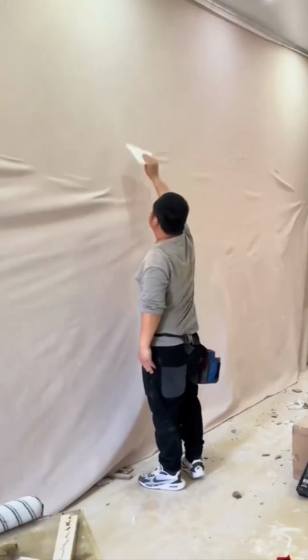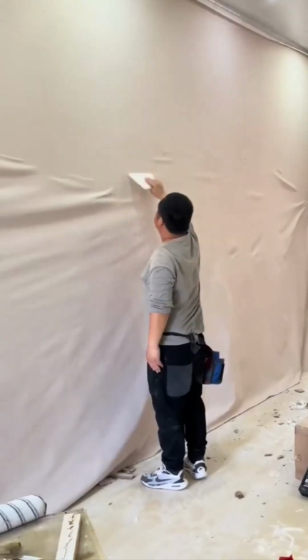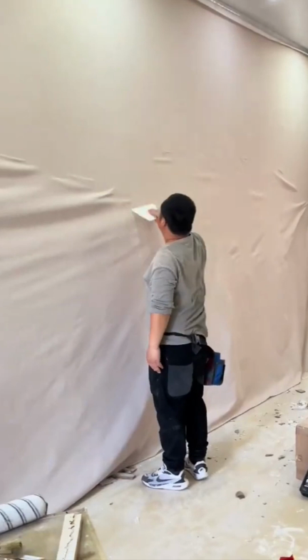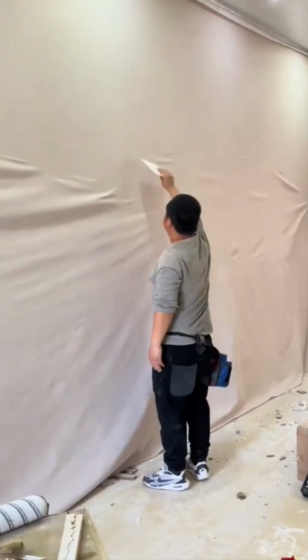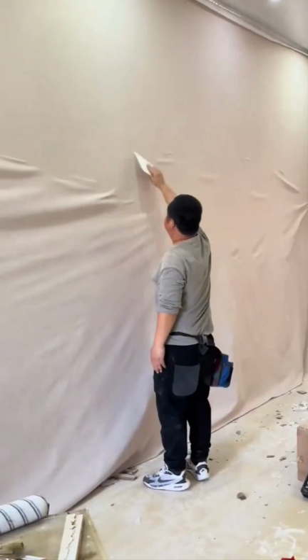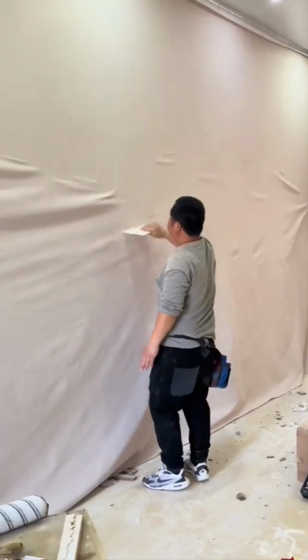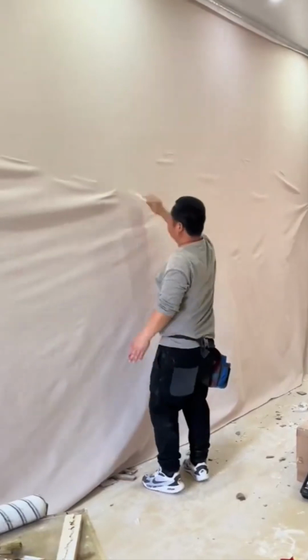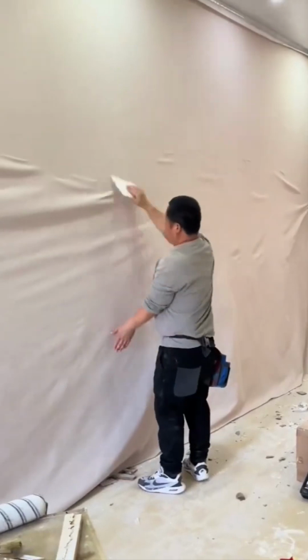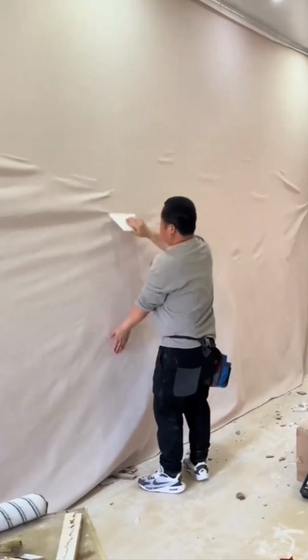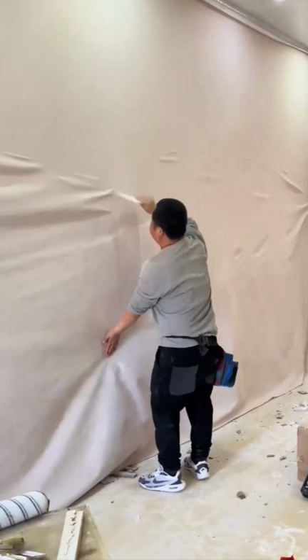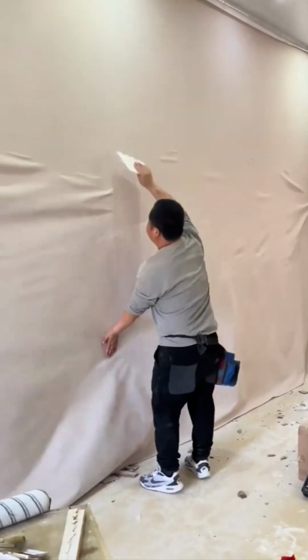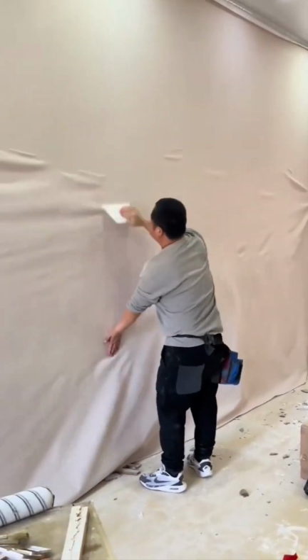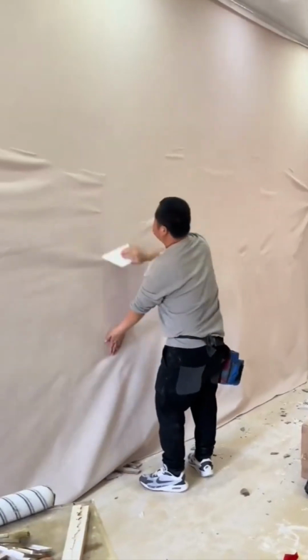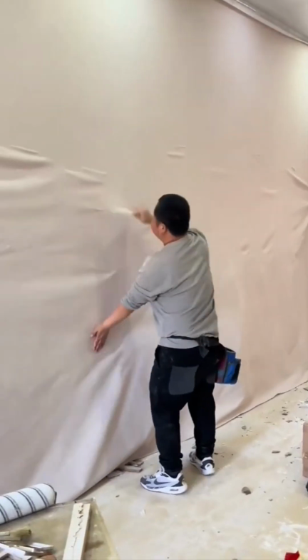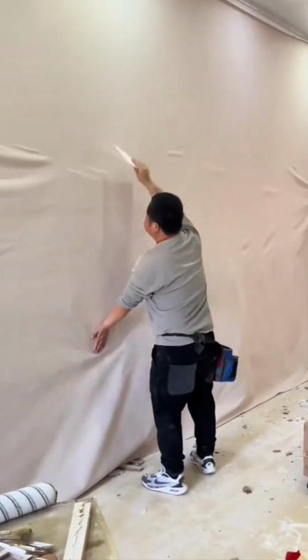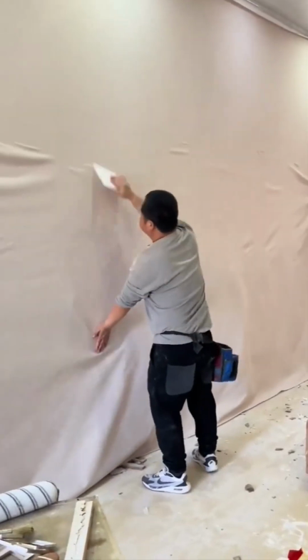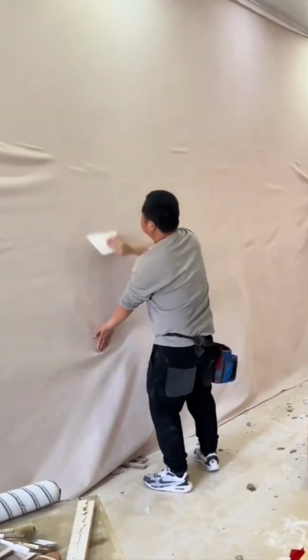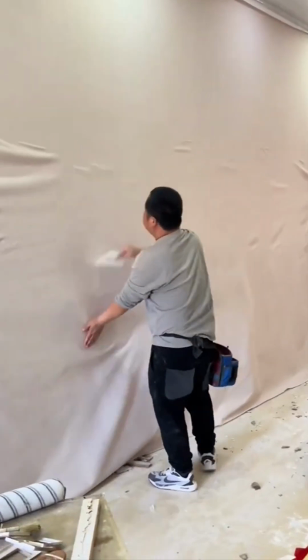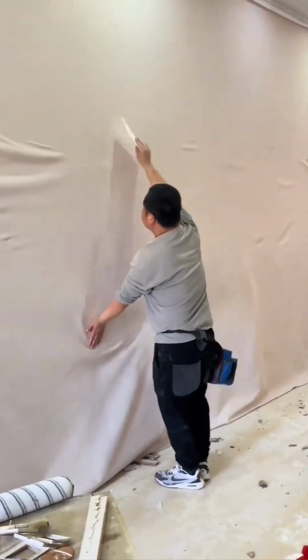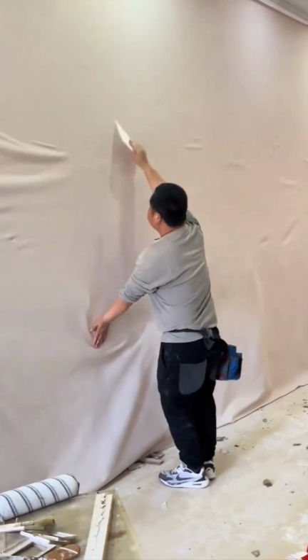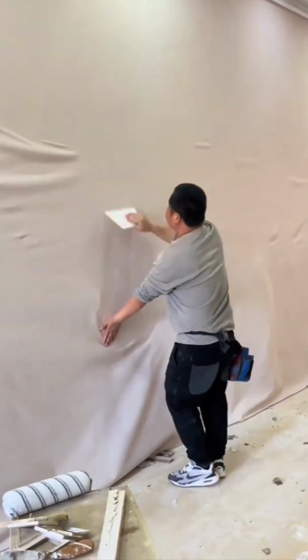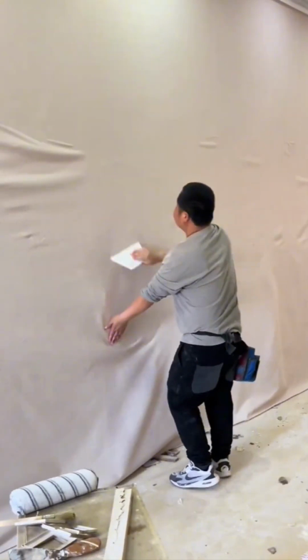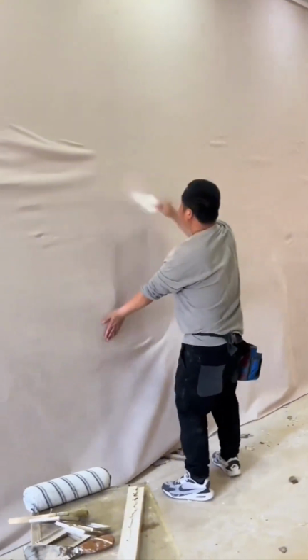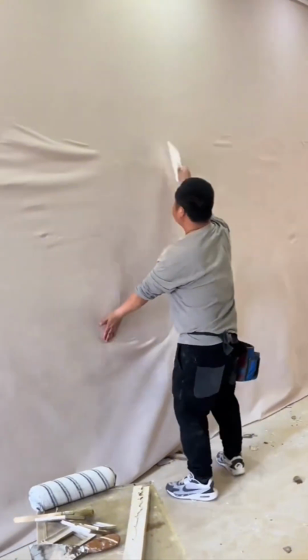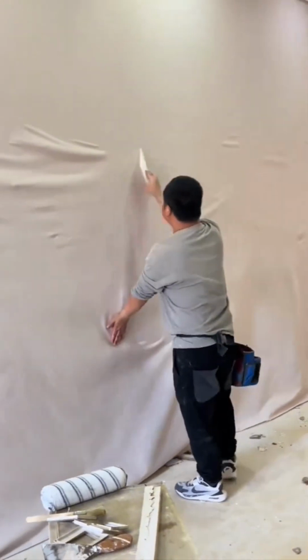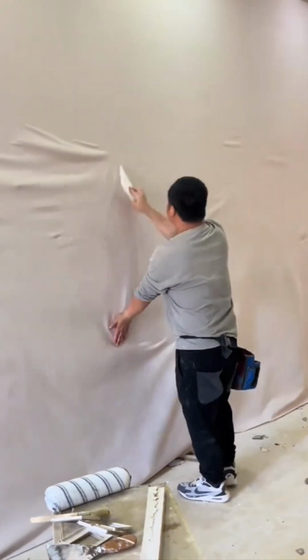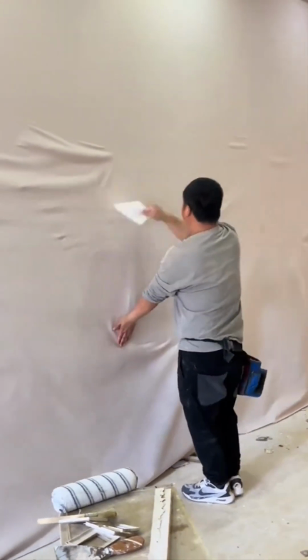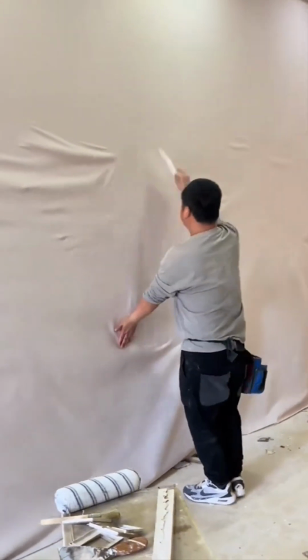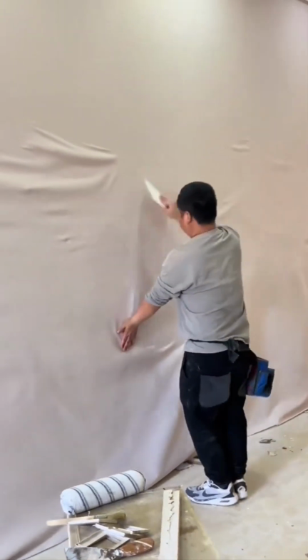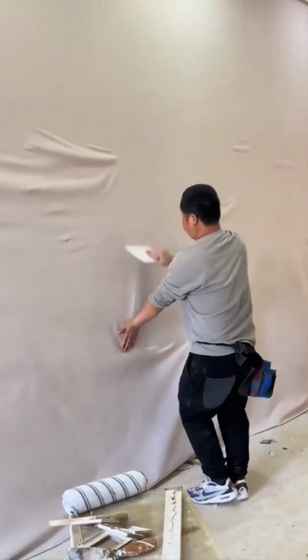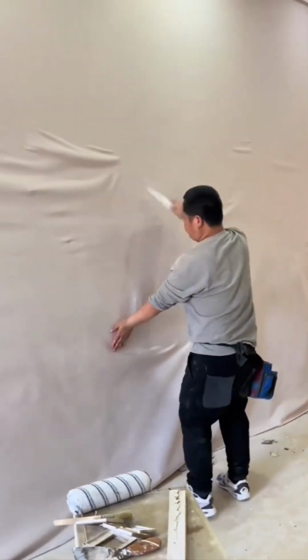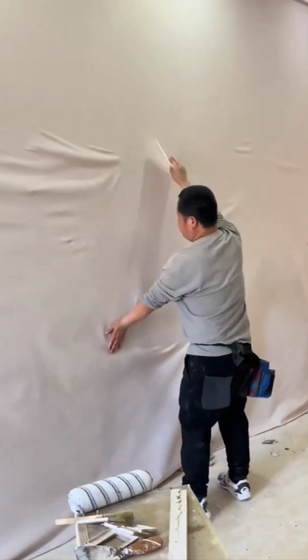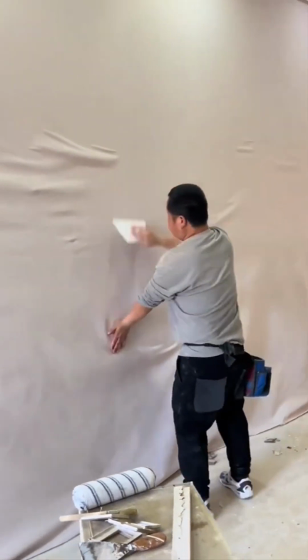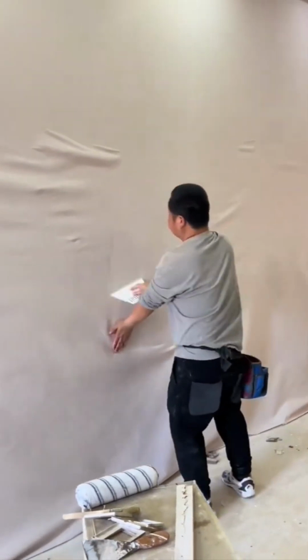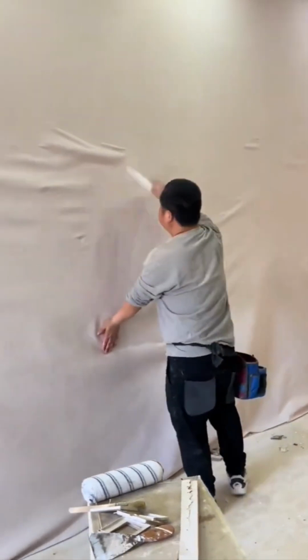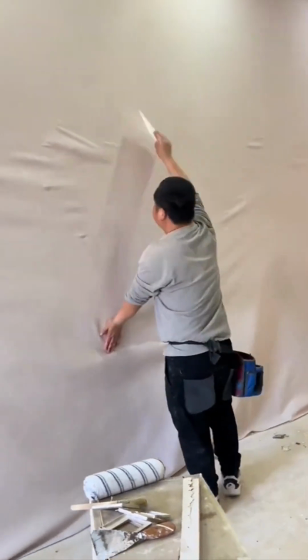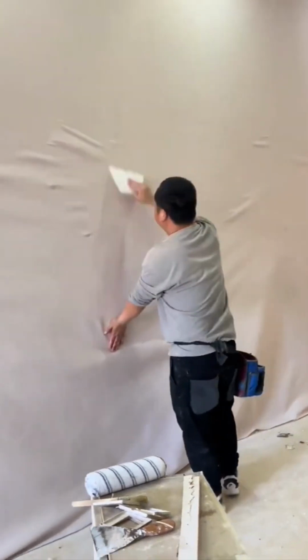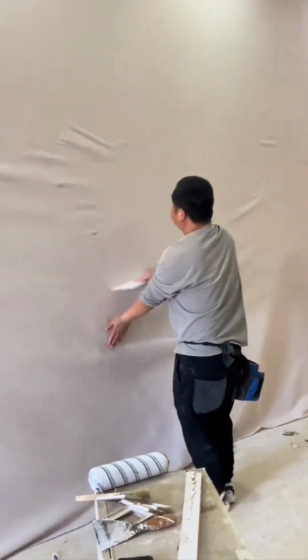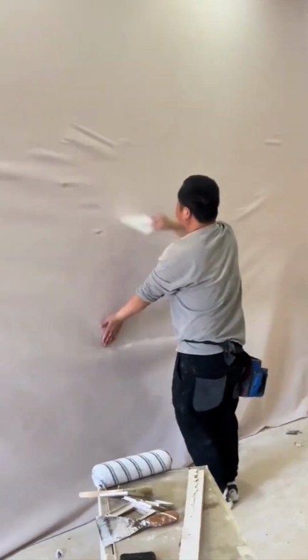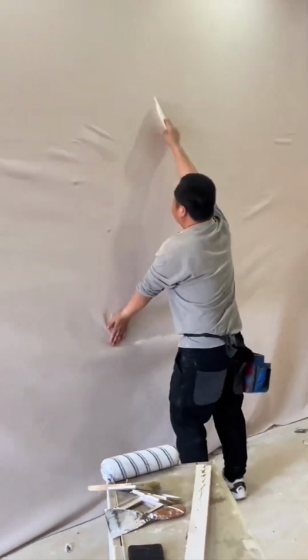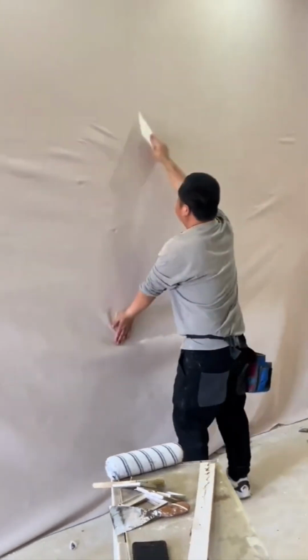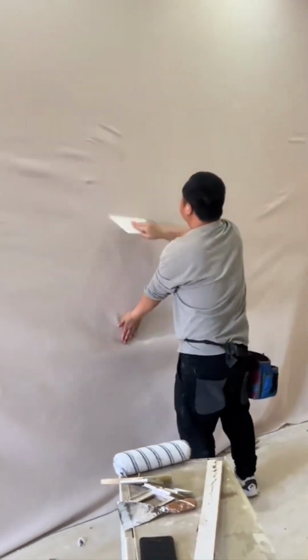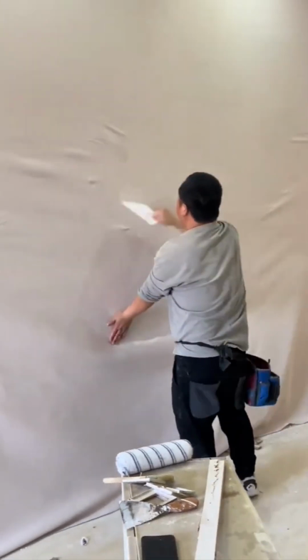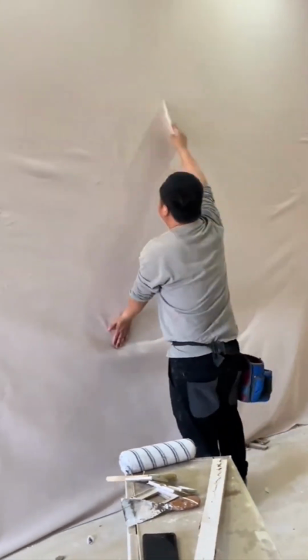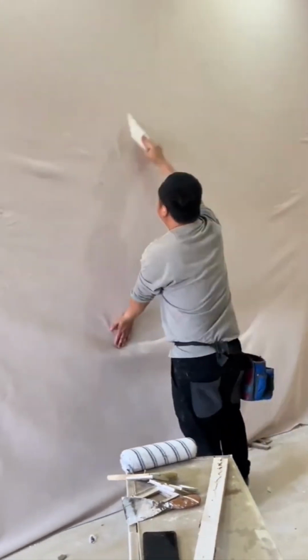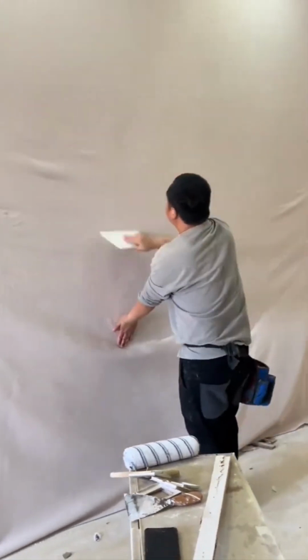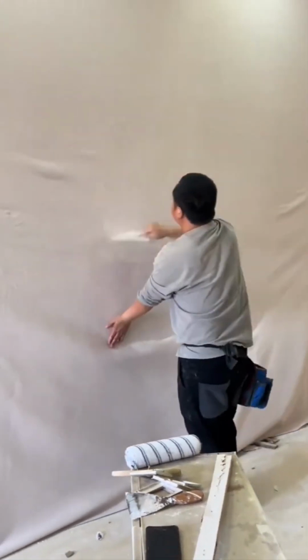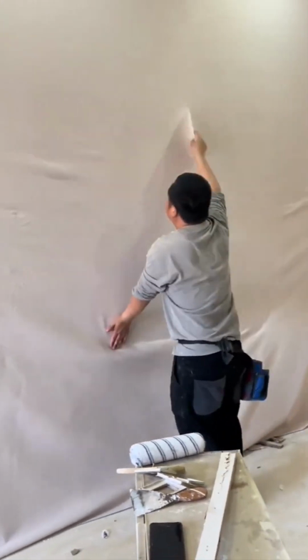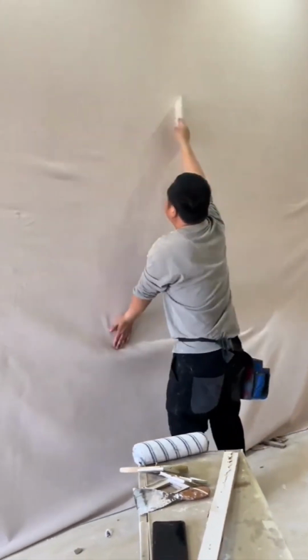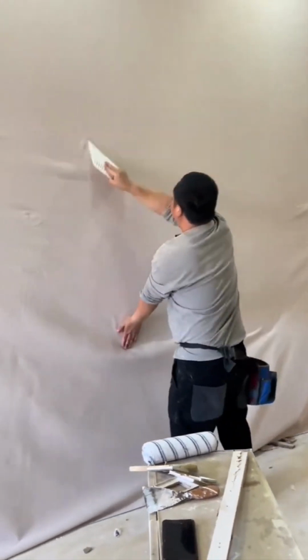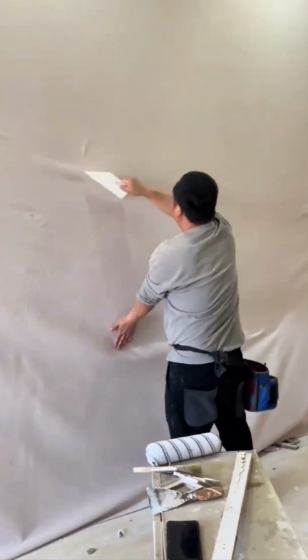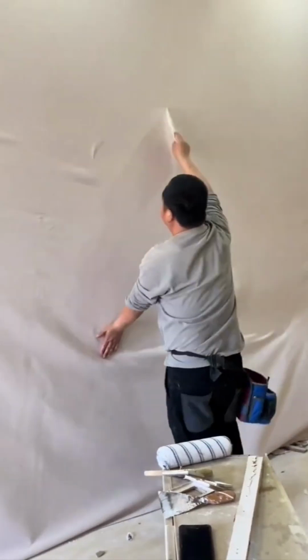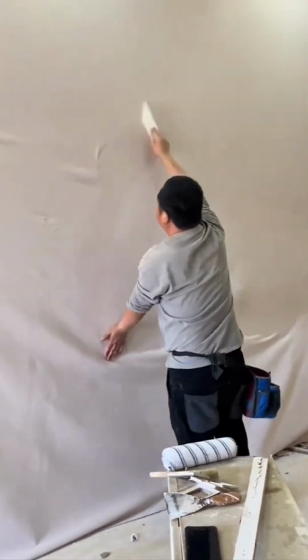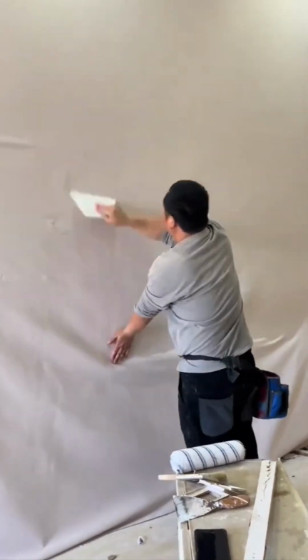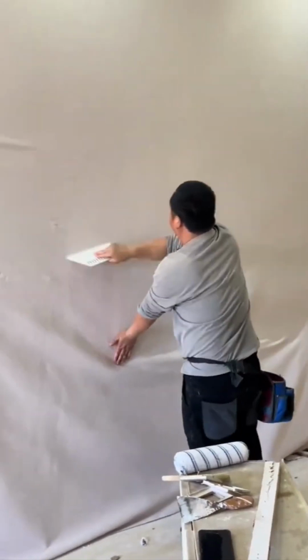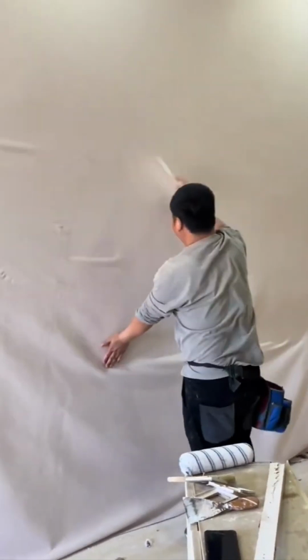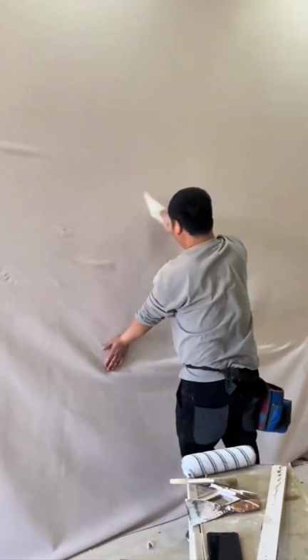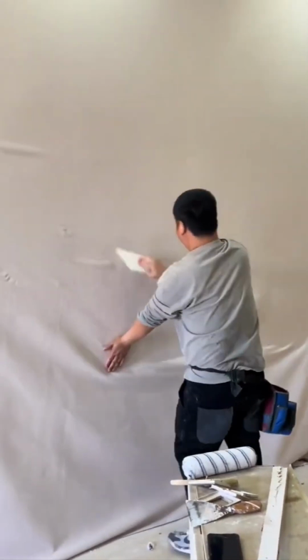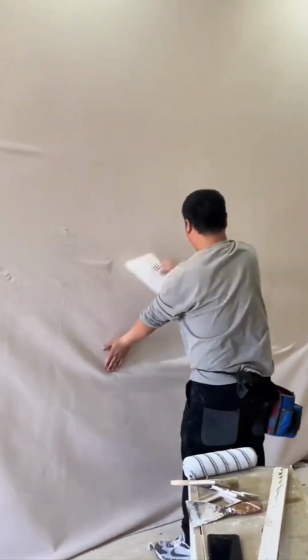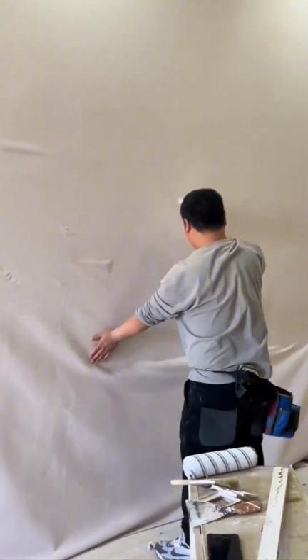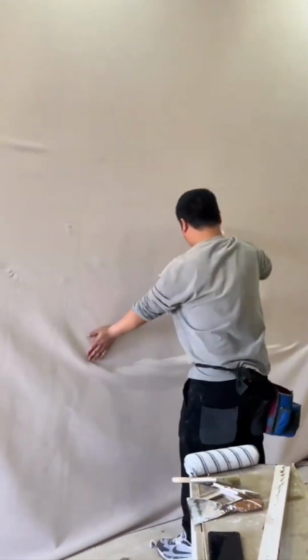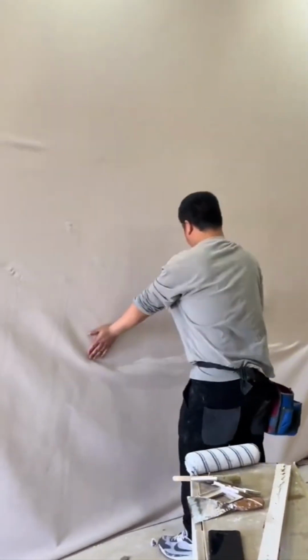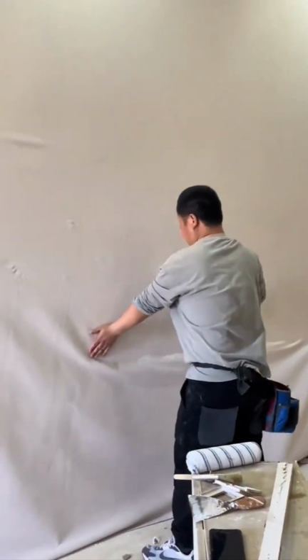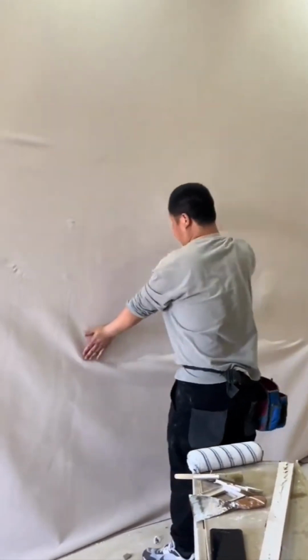Hanging wallpaper is a surprisingly tense affair — it's a battle against bubbles, wrinkles, and misalignment.